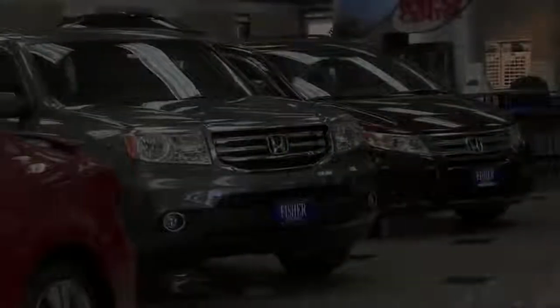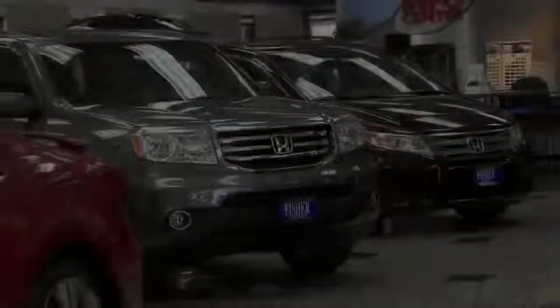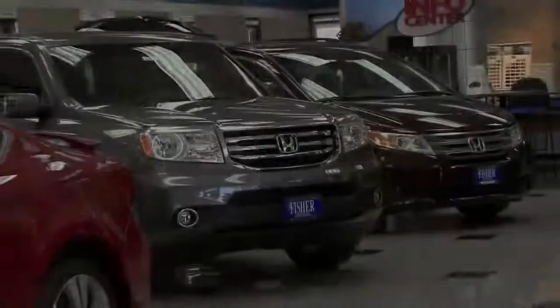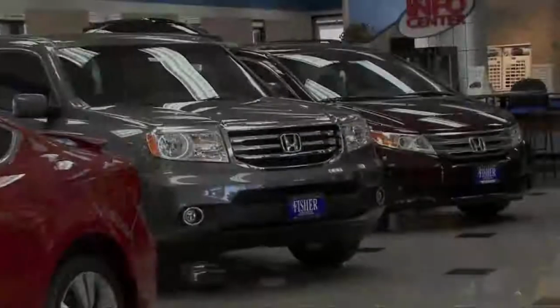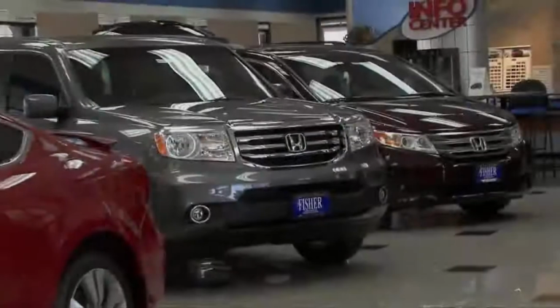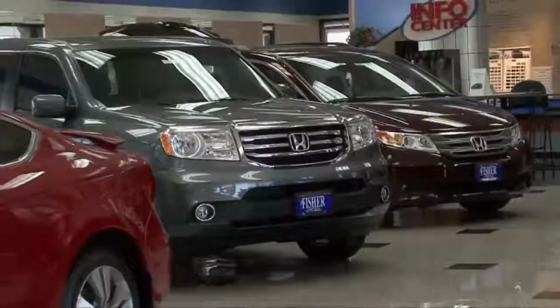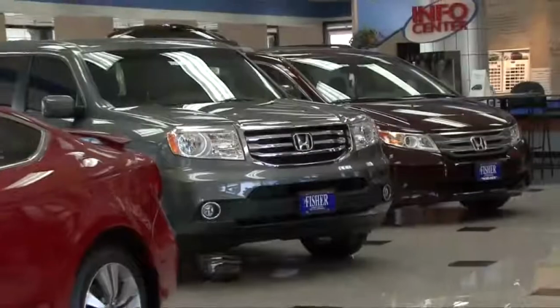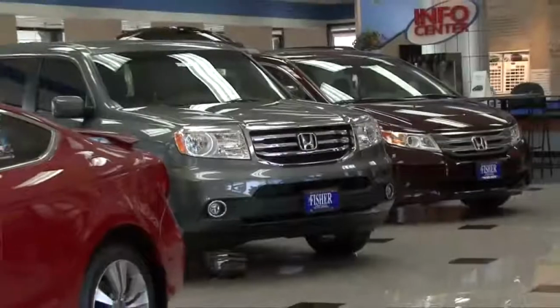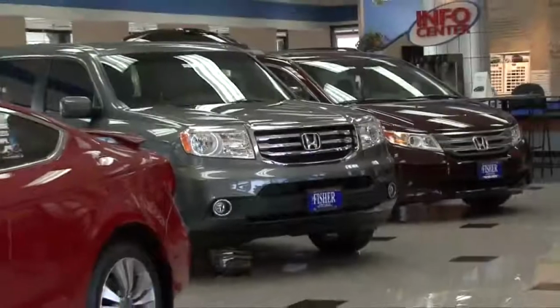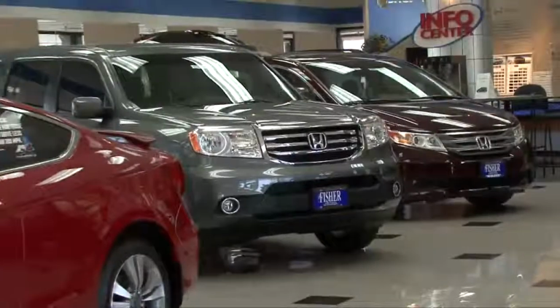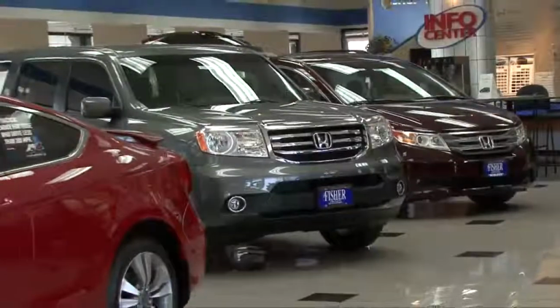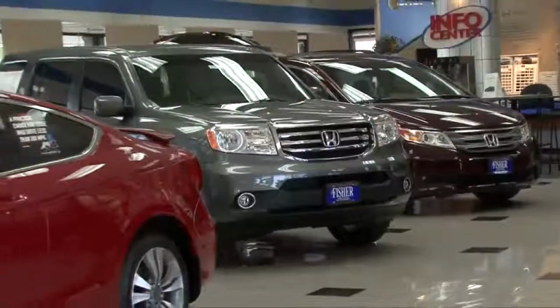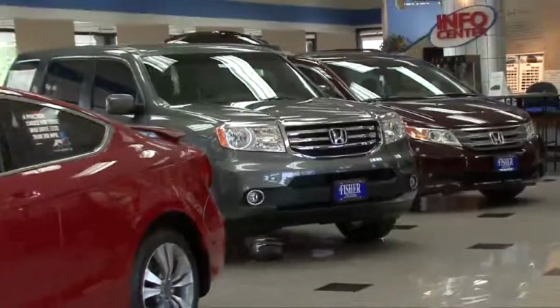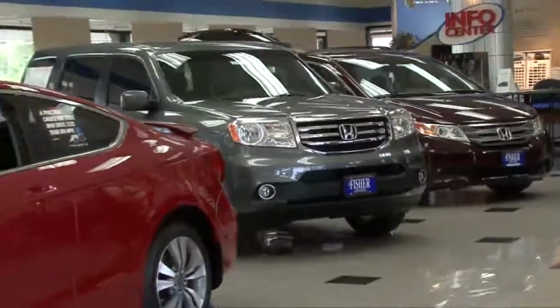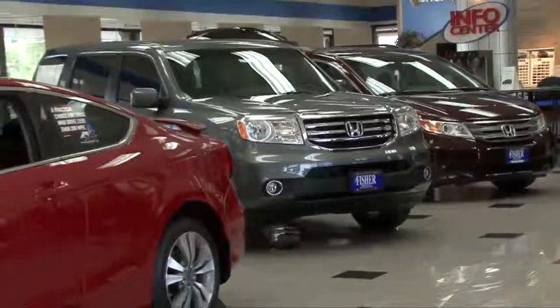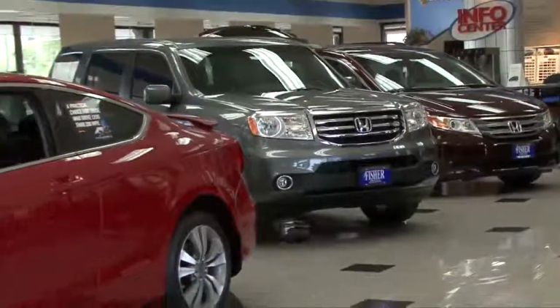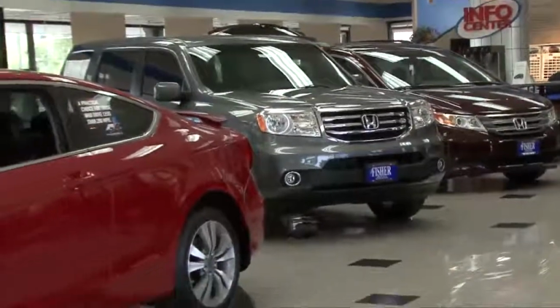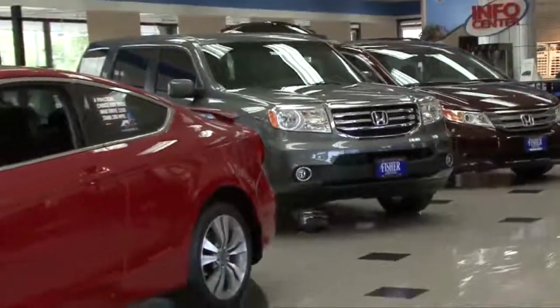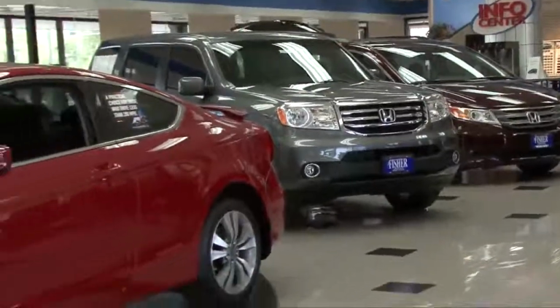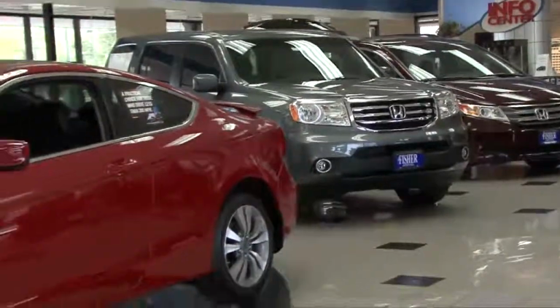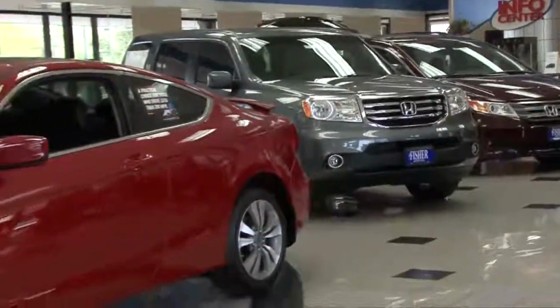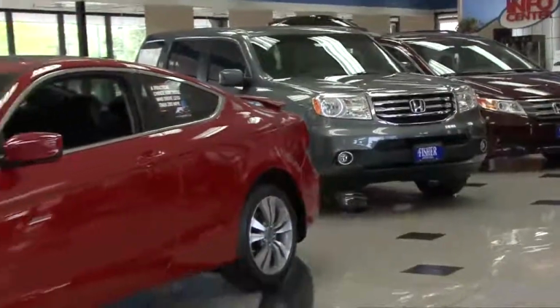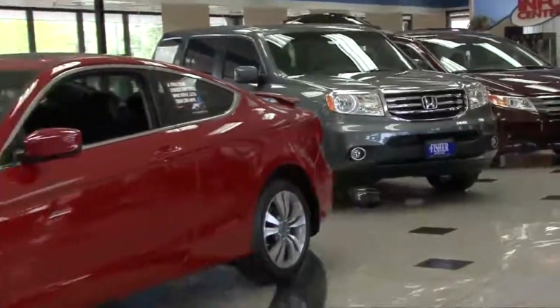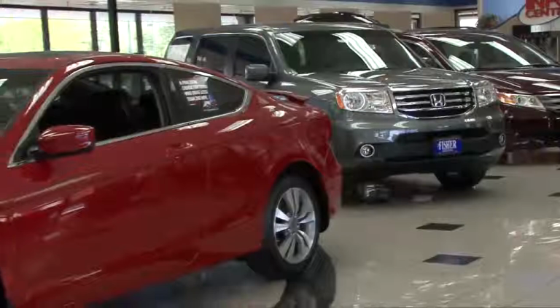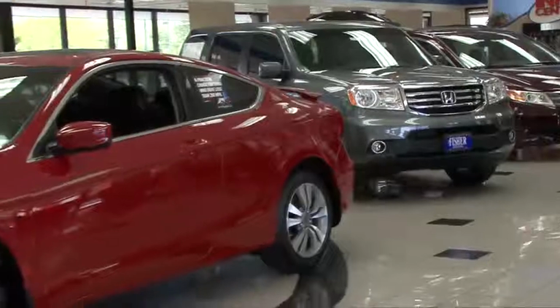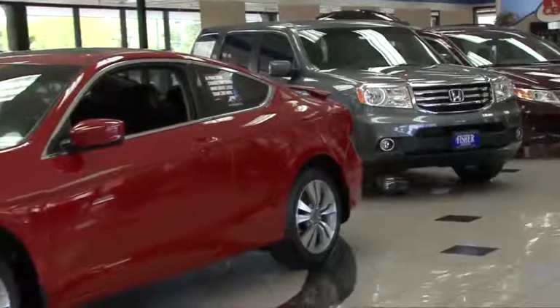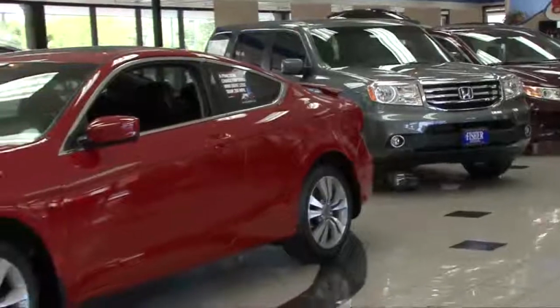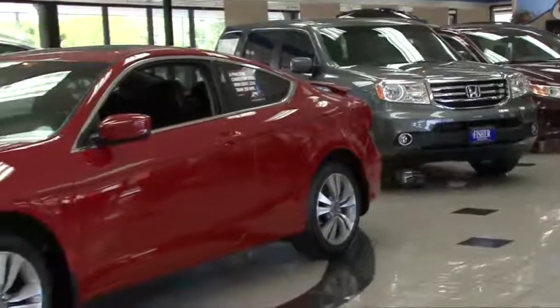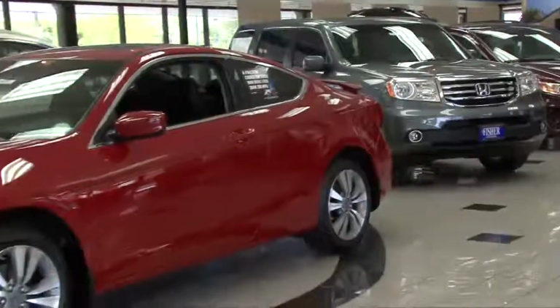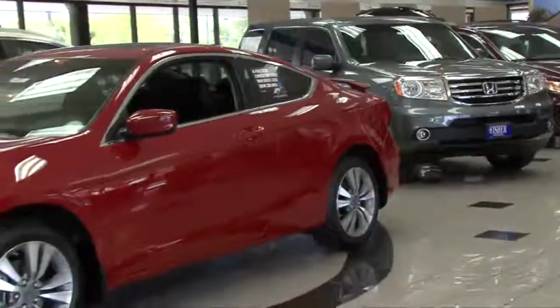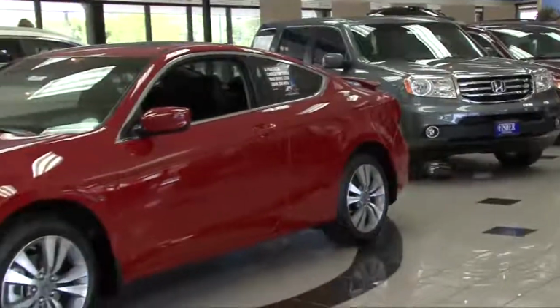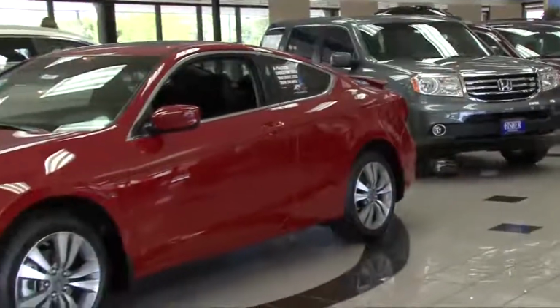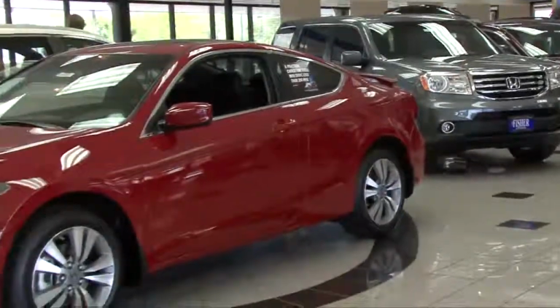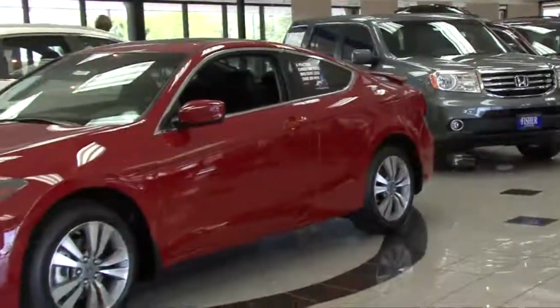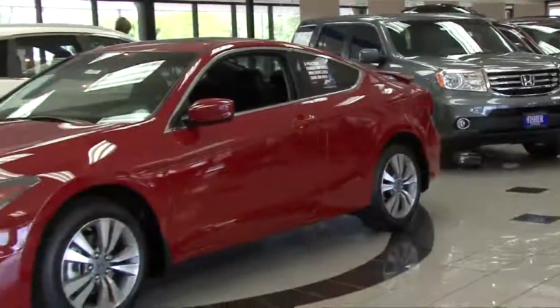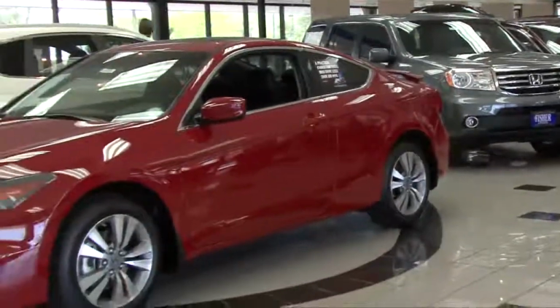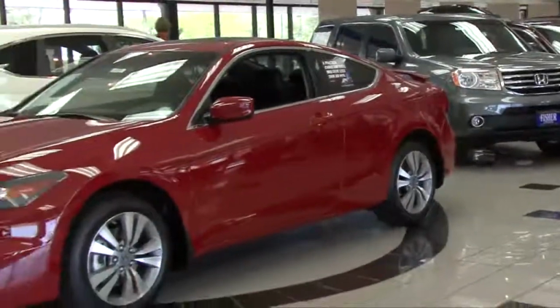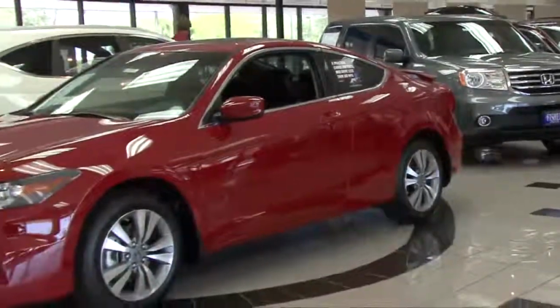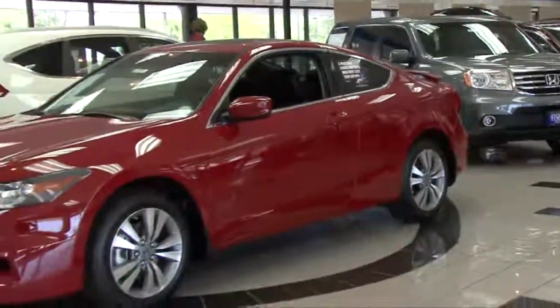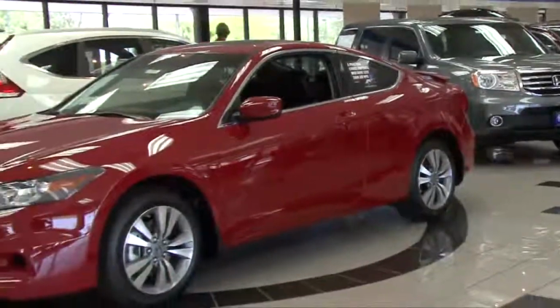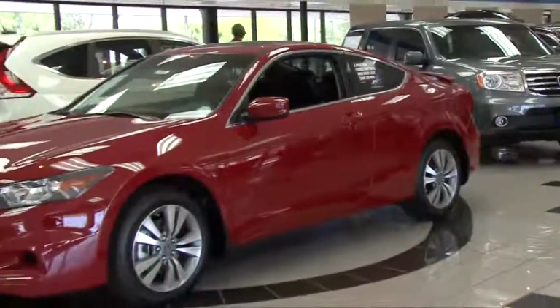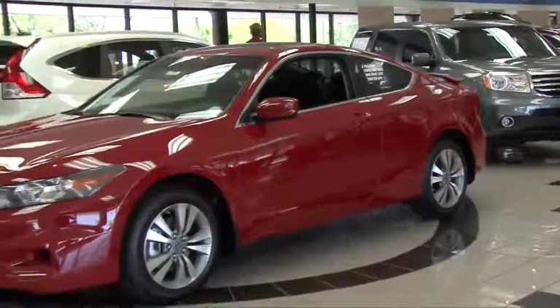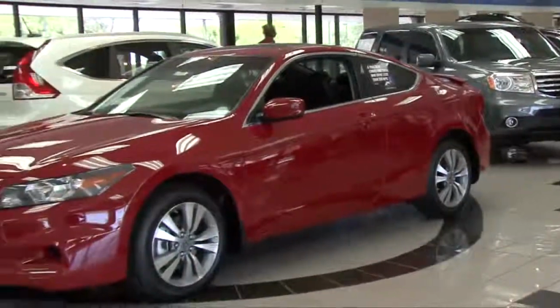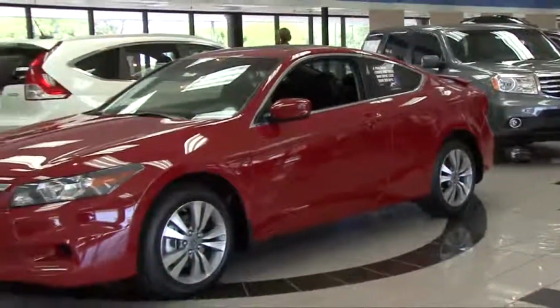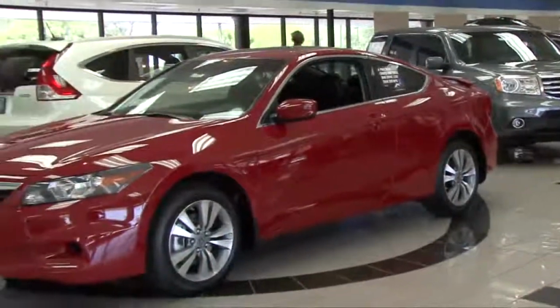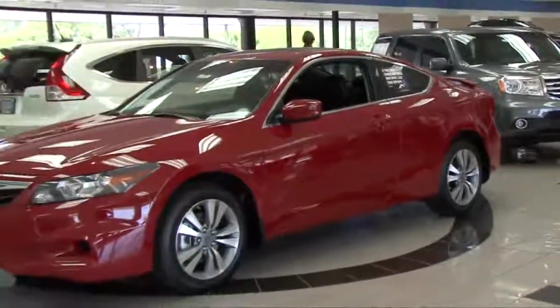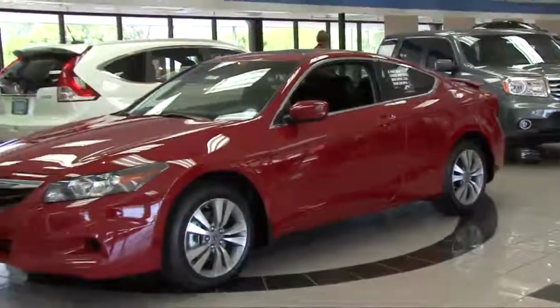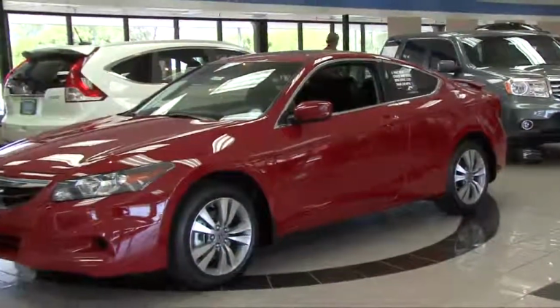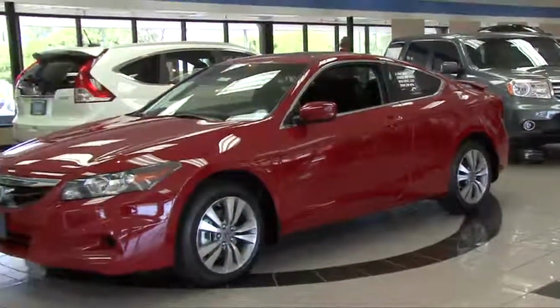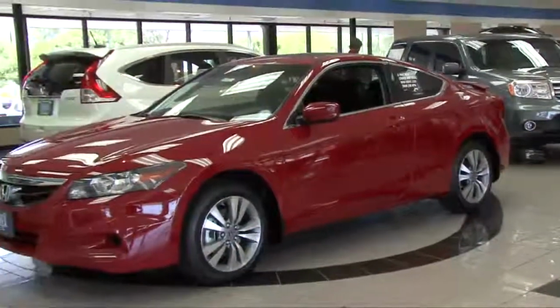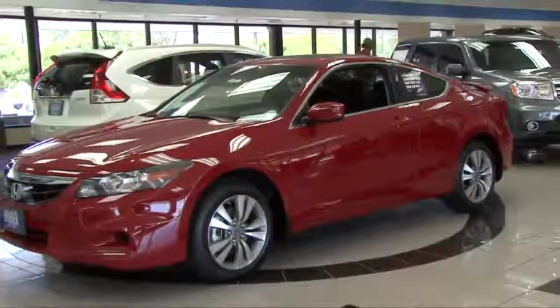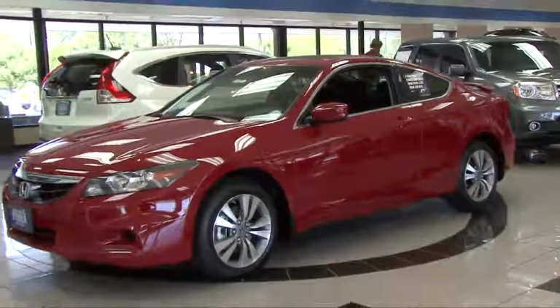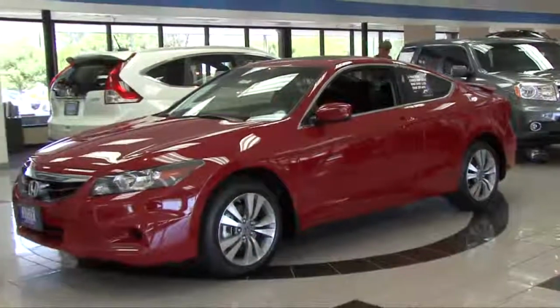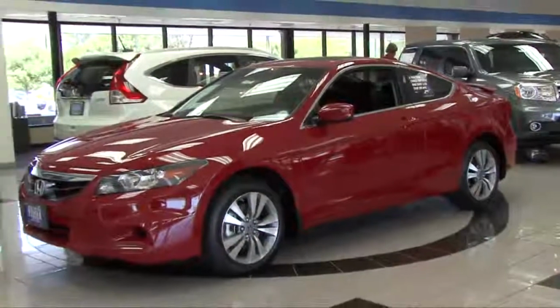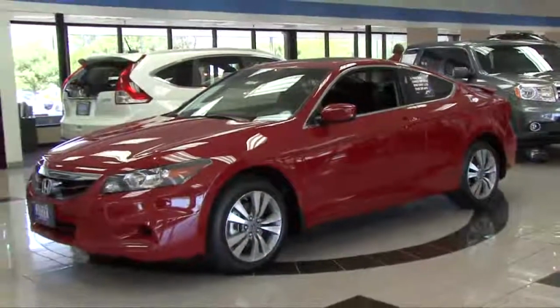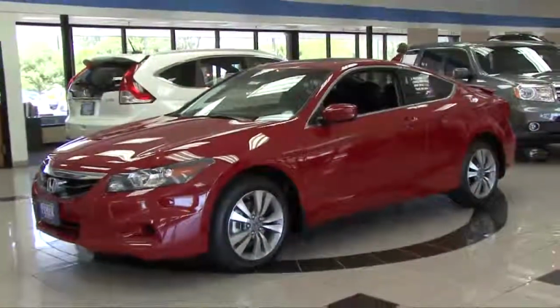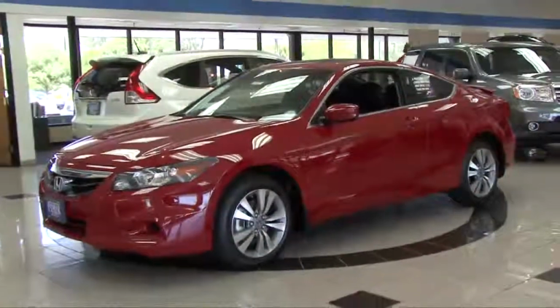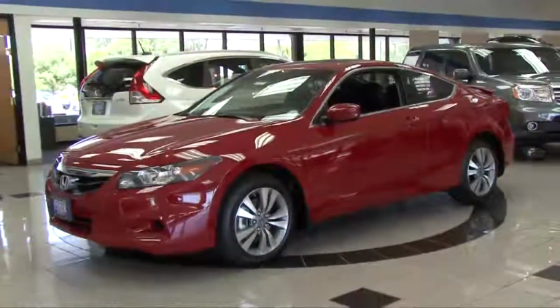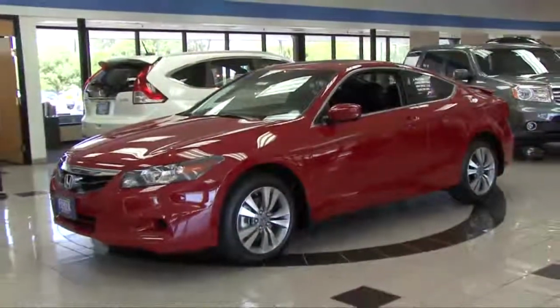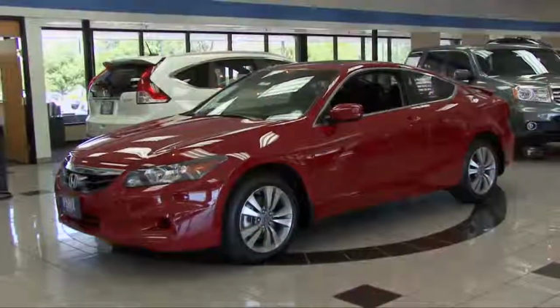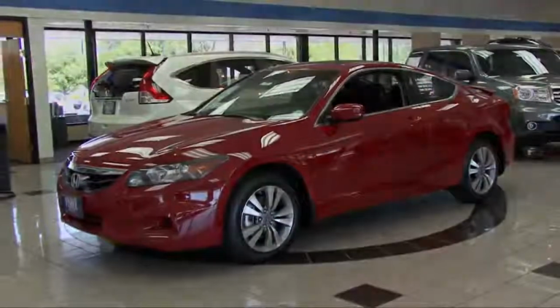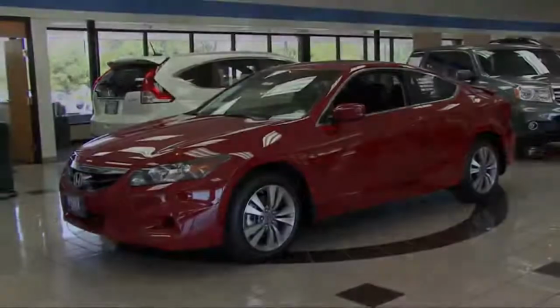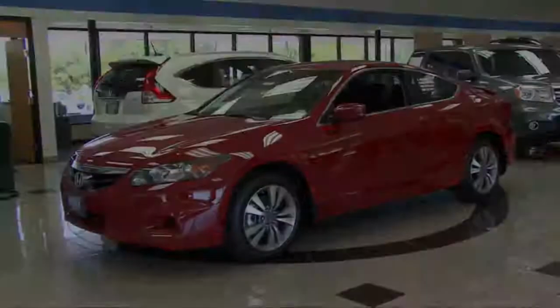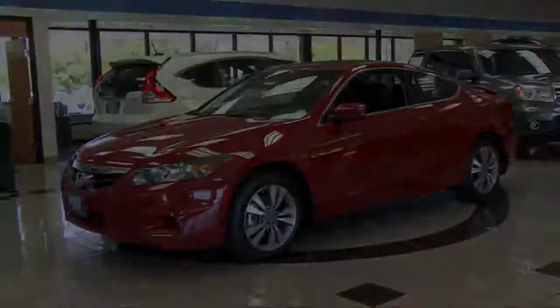The 2012 lineup includes the Accord, Civic, Fit, CrossTour, Insight, CR-V, Ridgeline, and the Honda Odyssey.